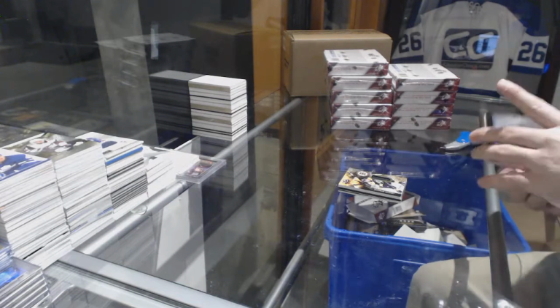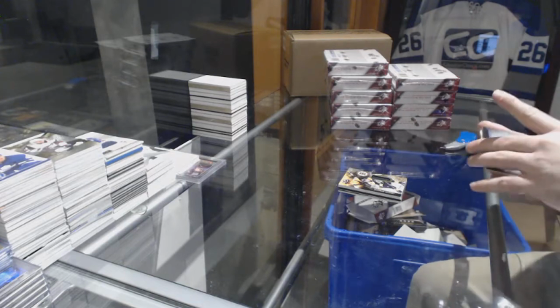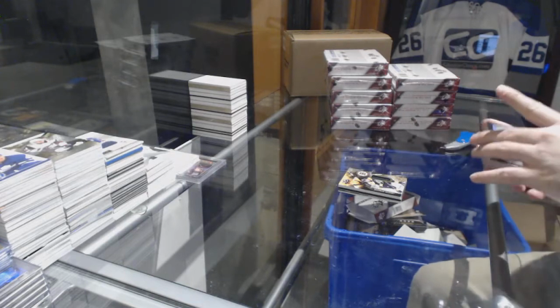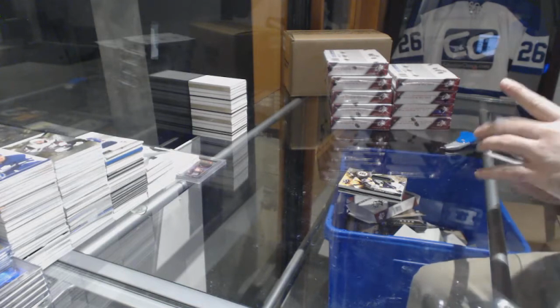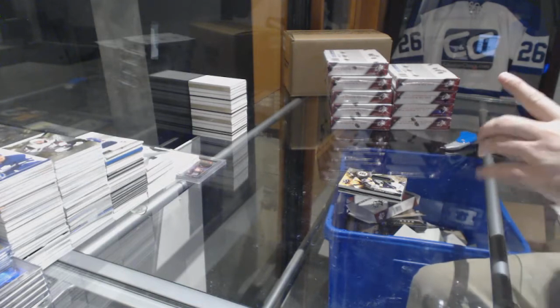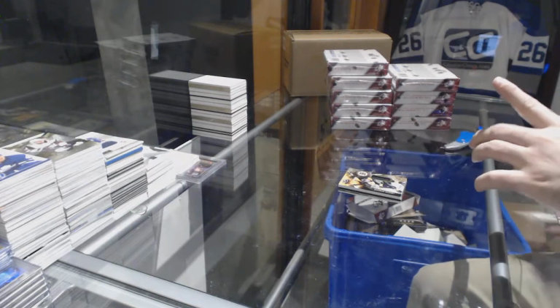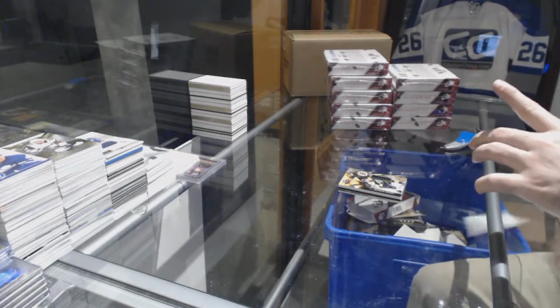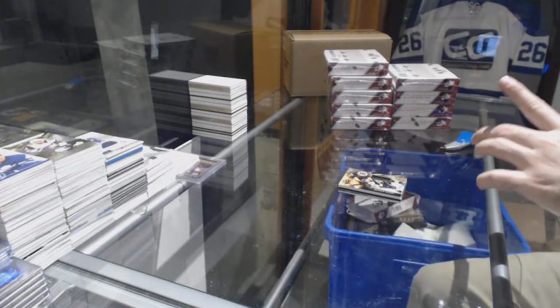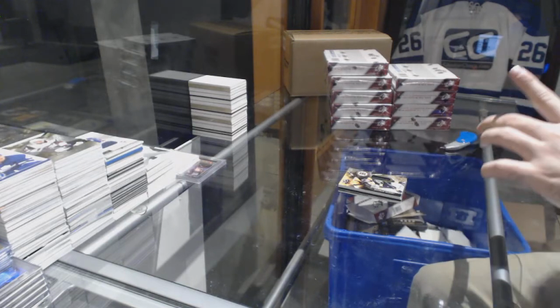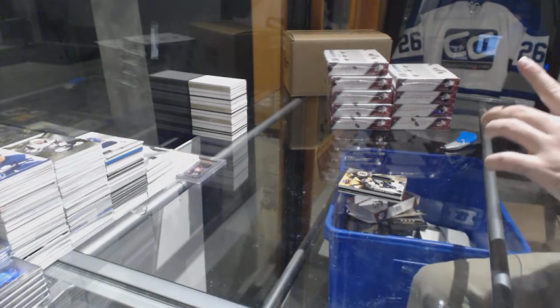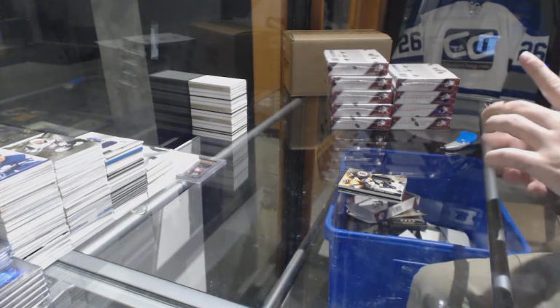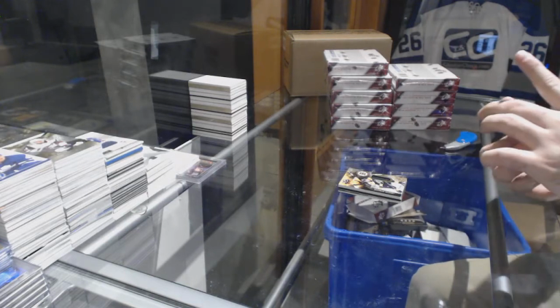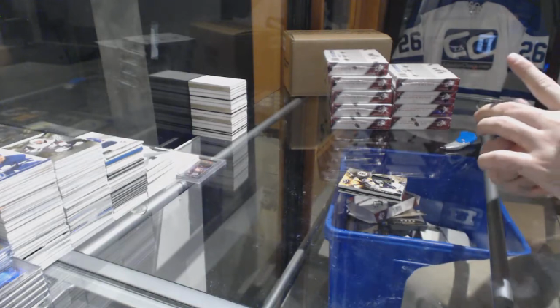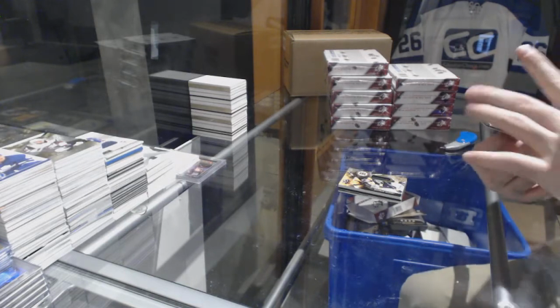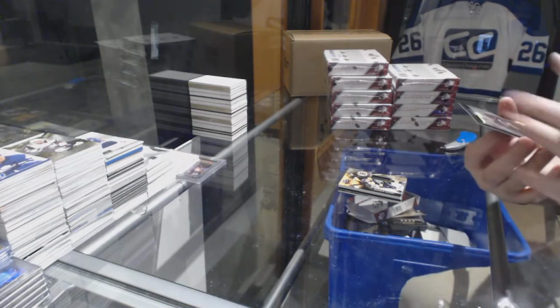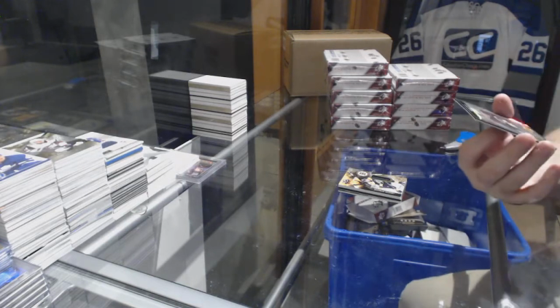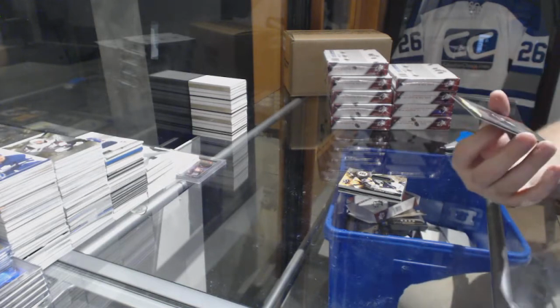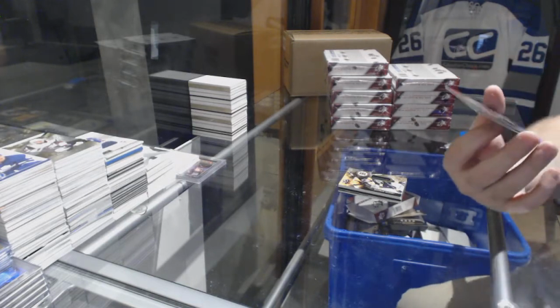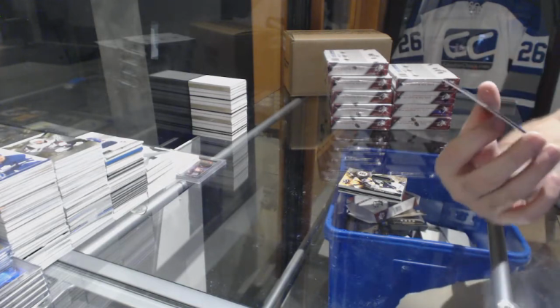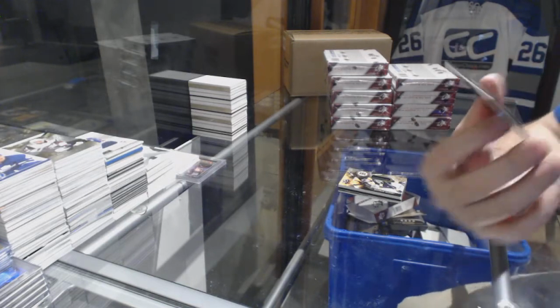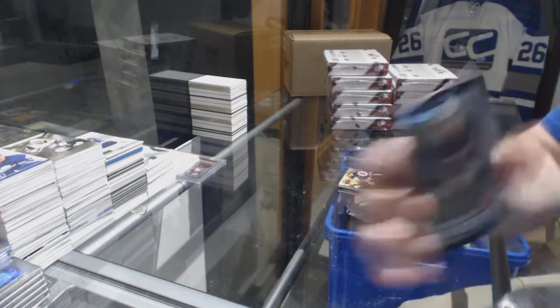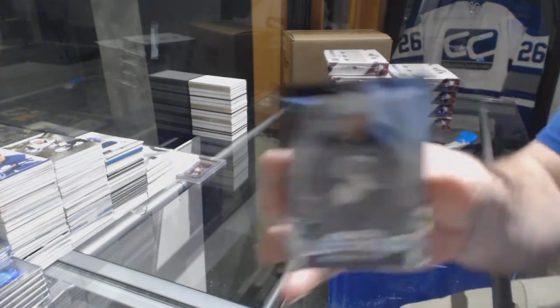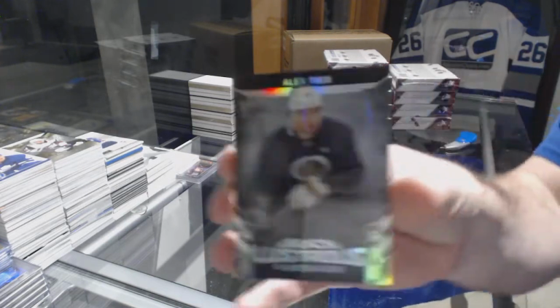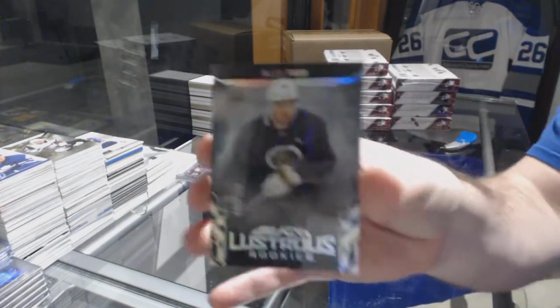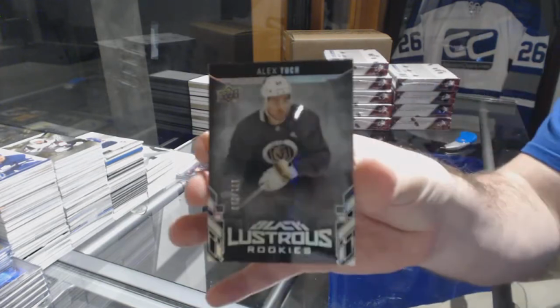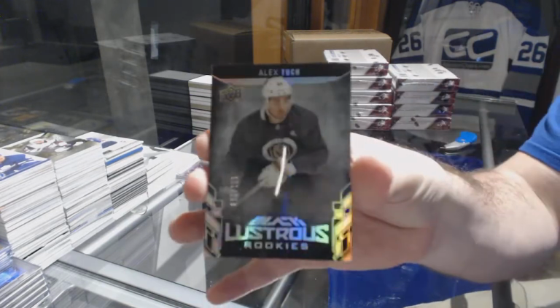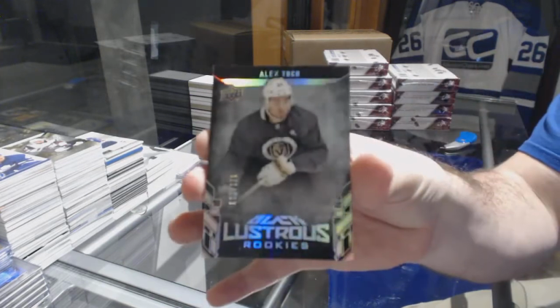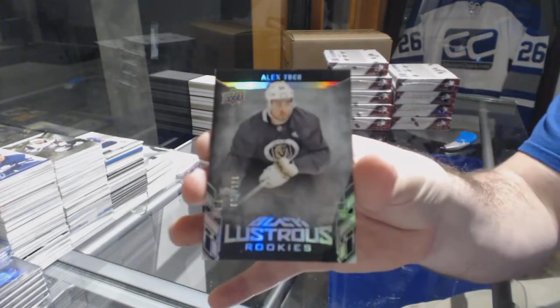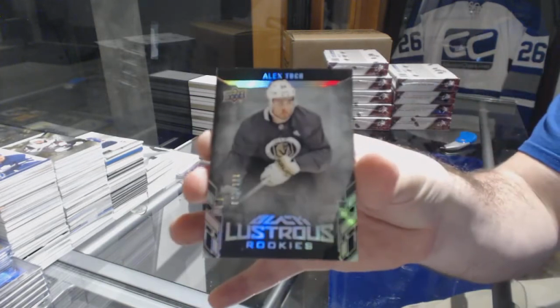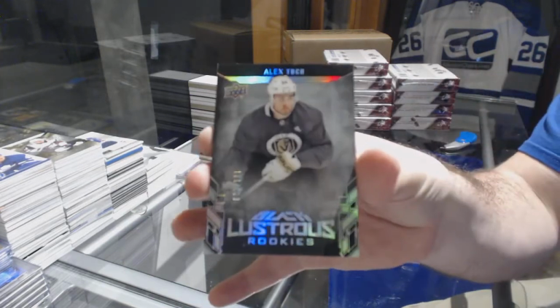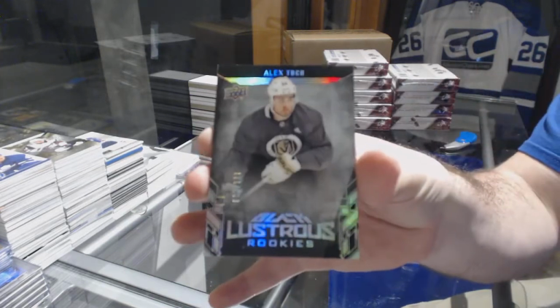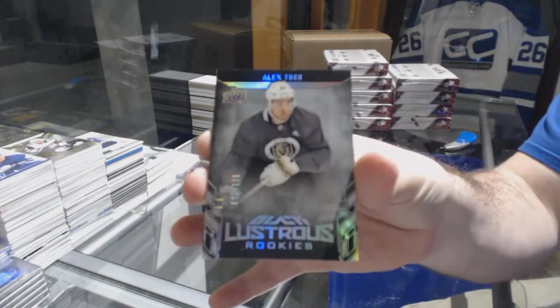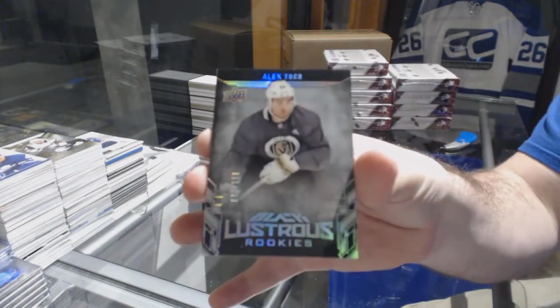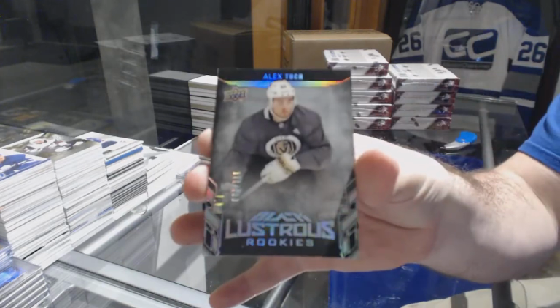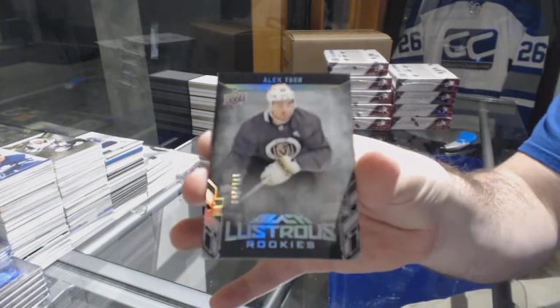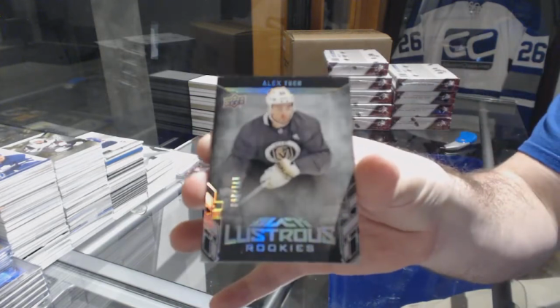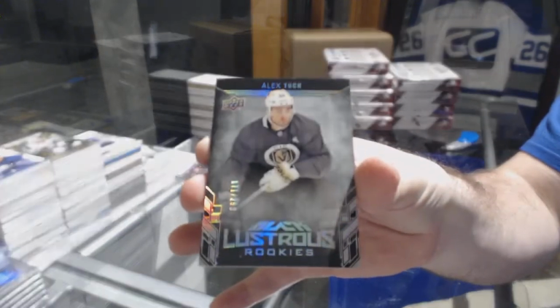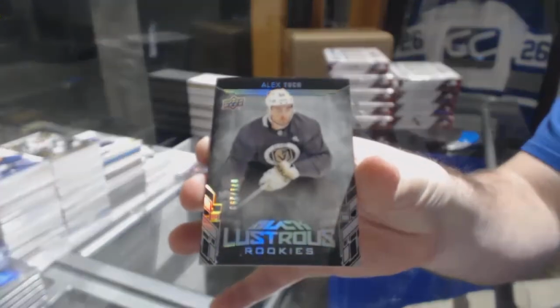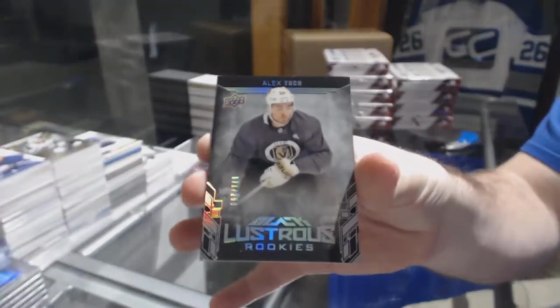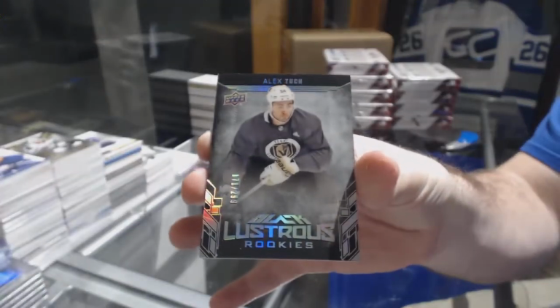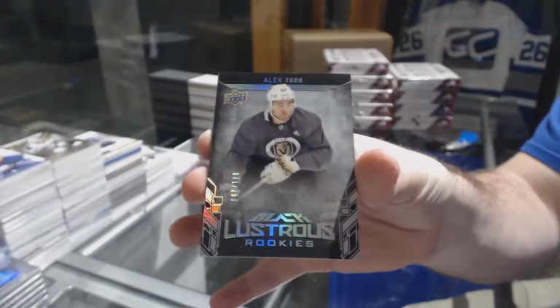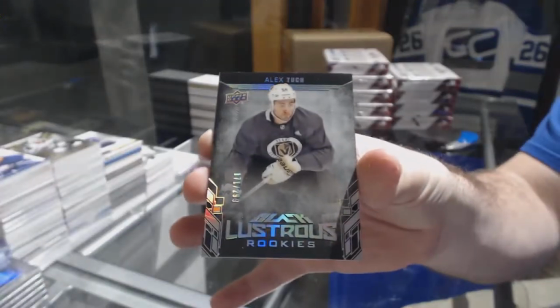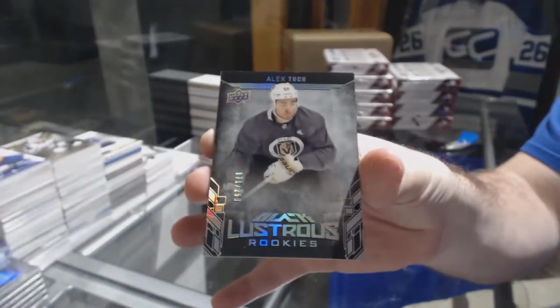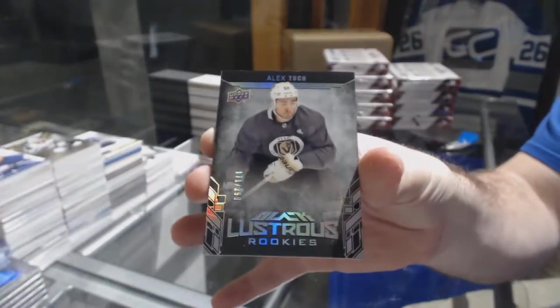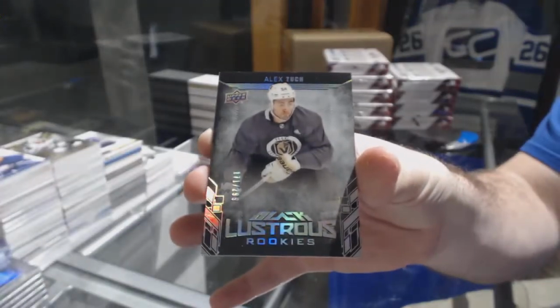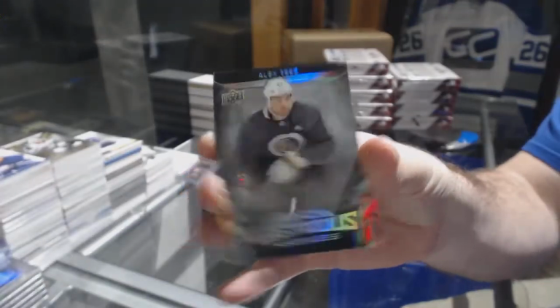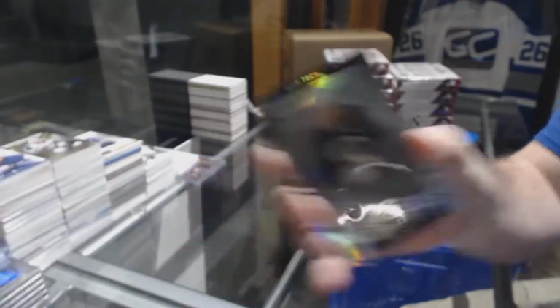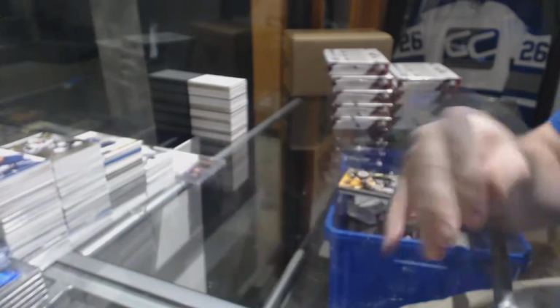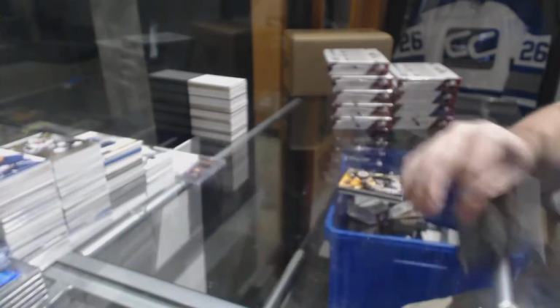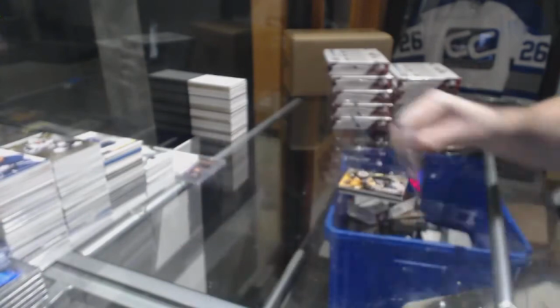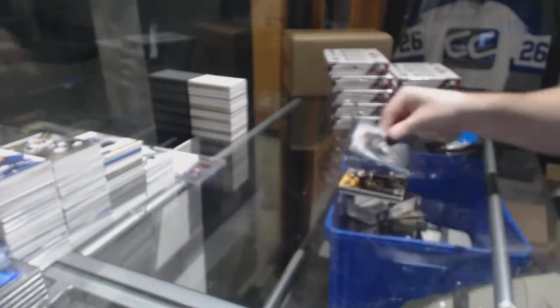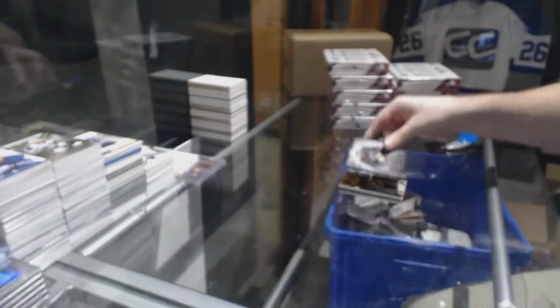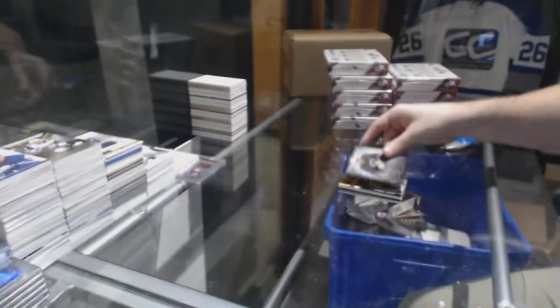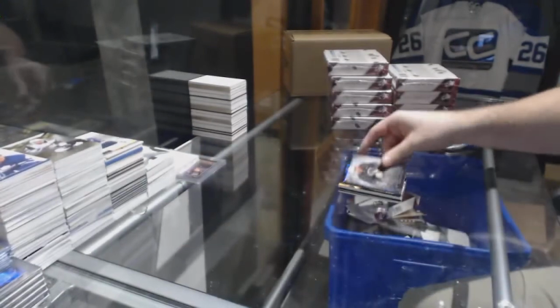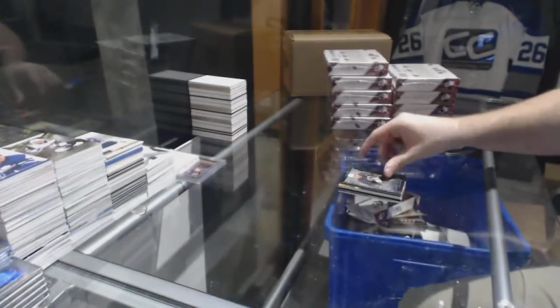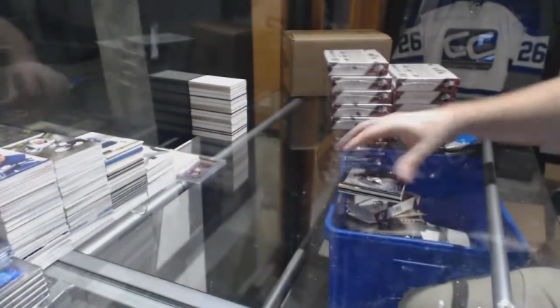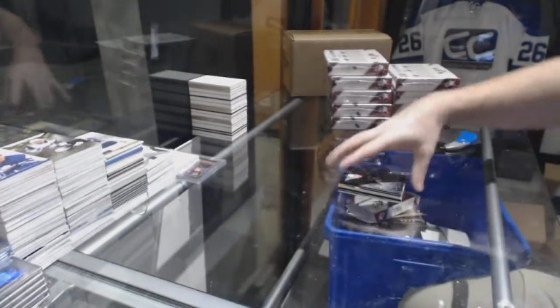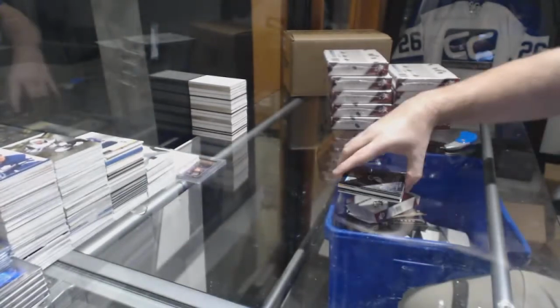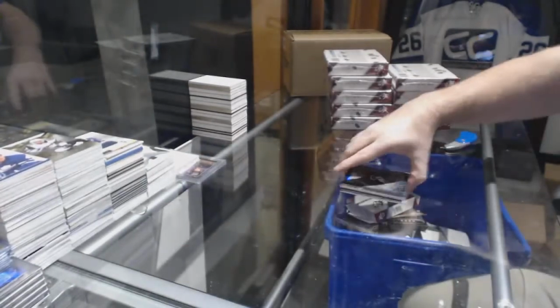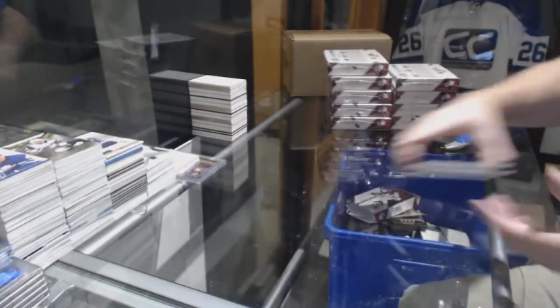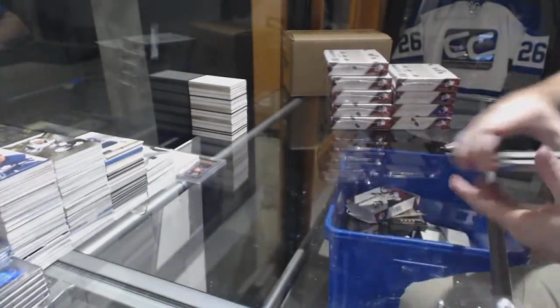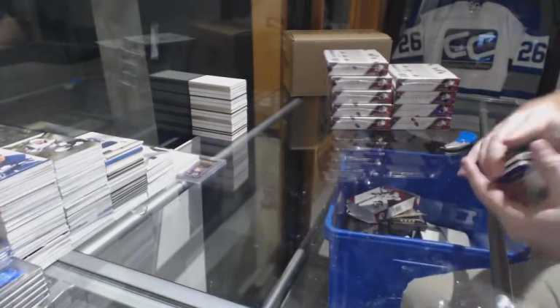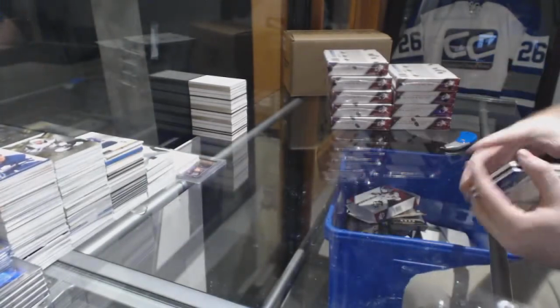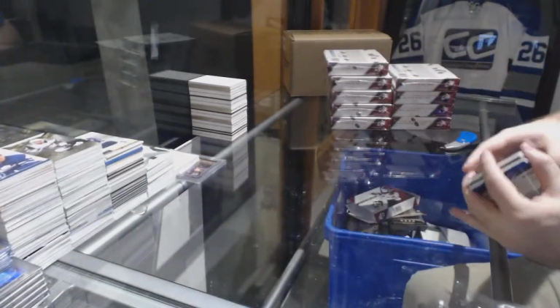And we've got for the Vegas Golden Knights, /299, Alex Tuck. Sweet!